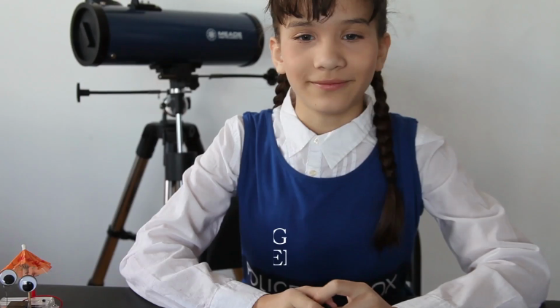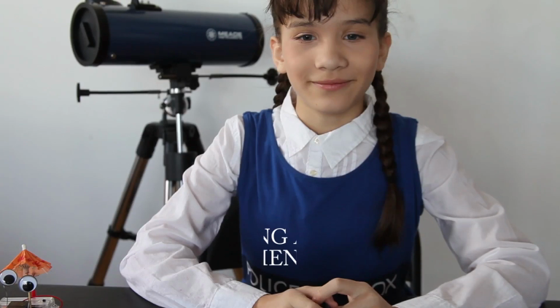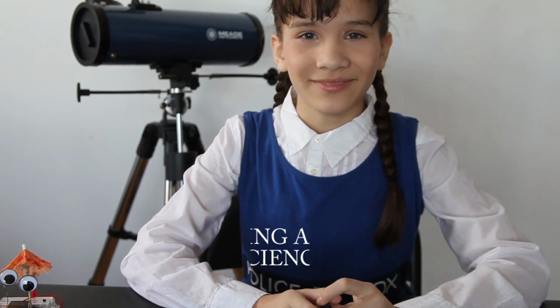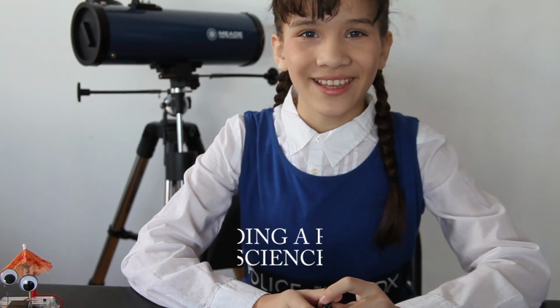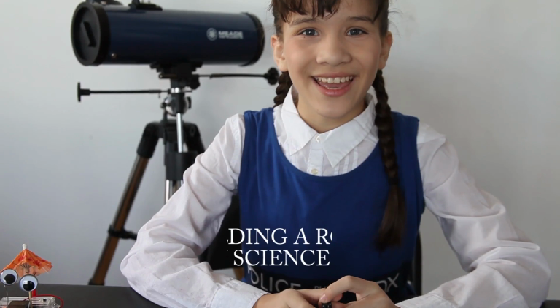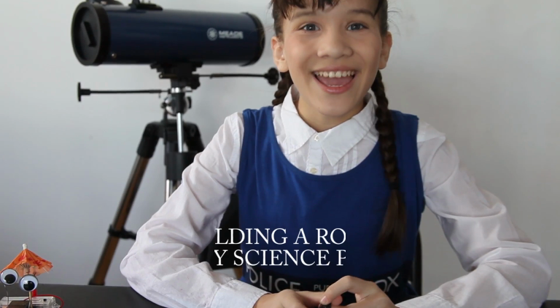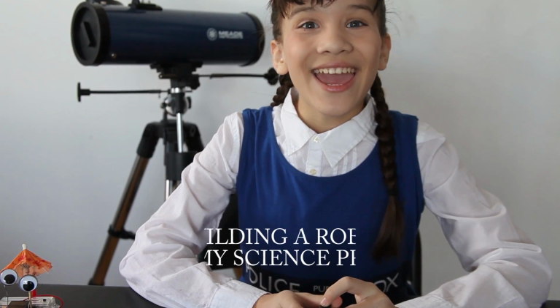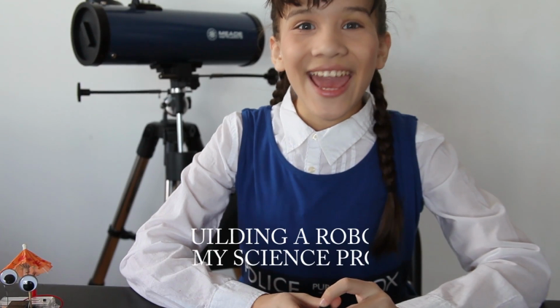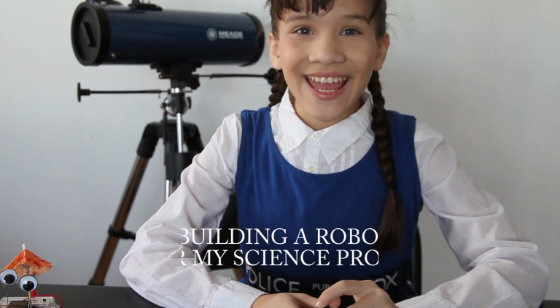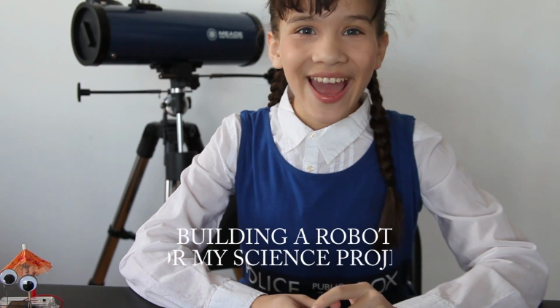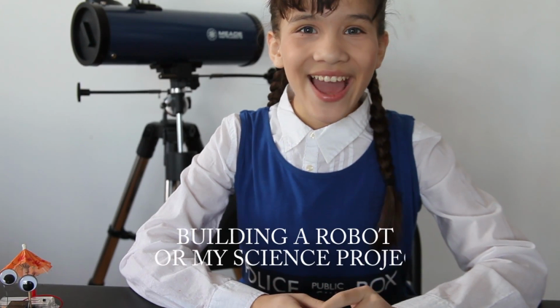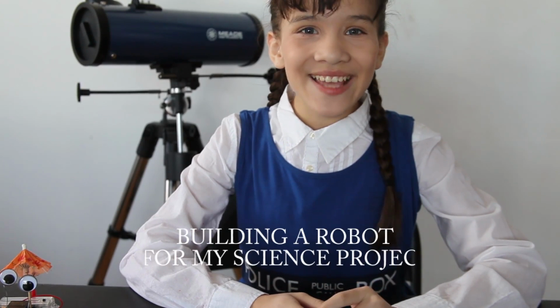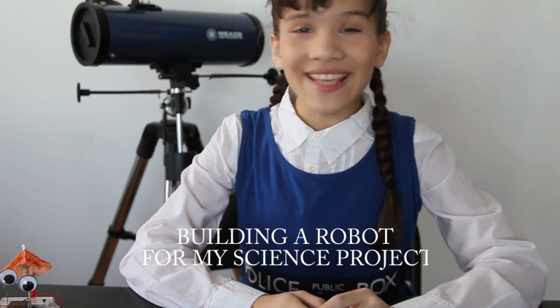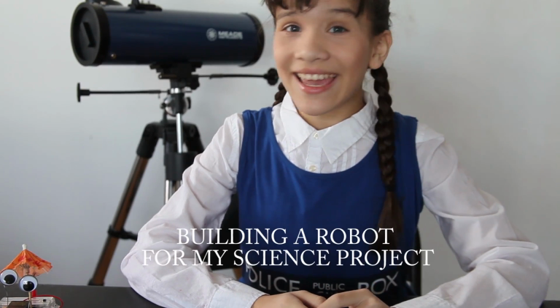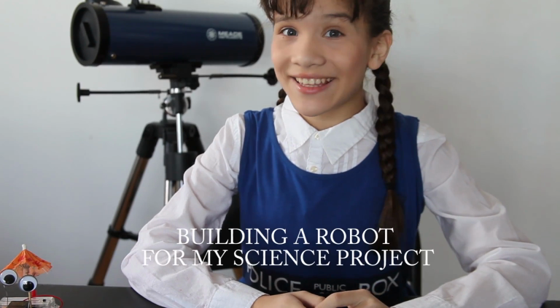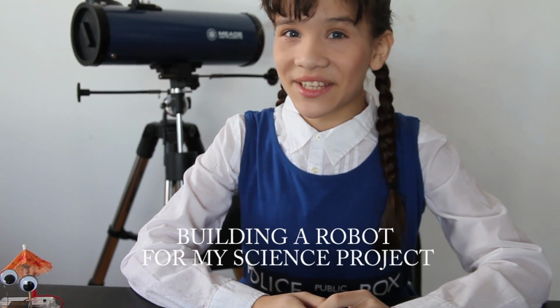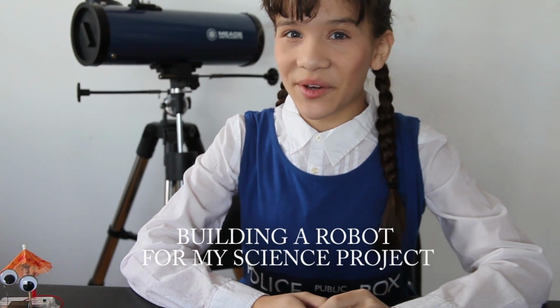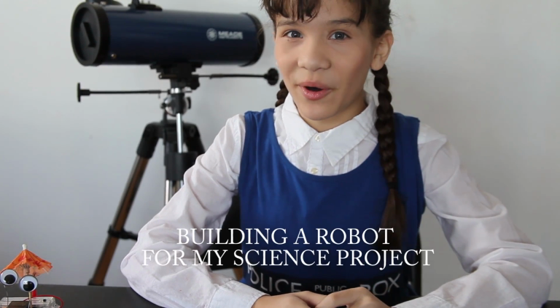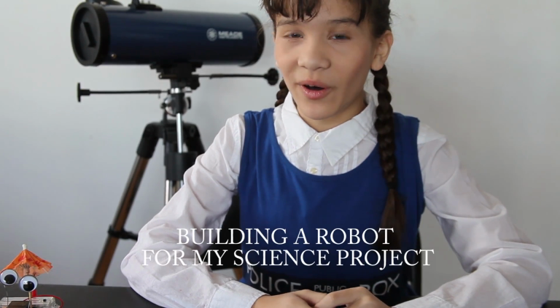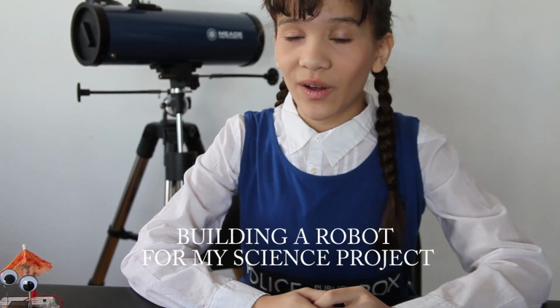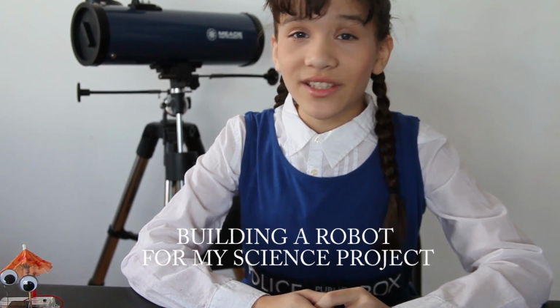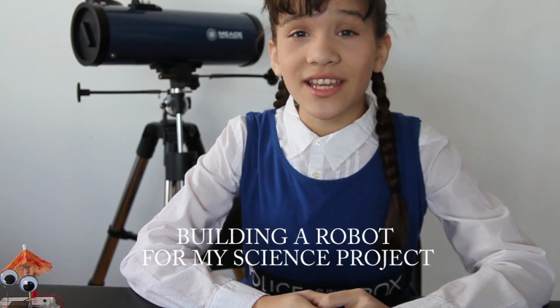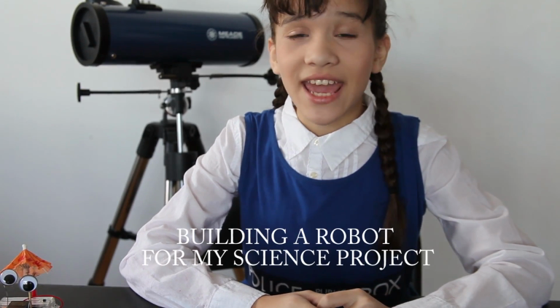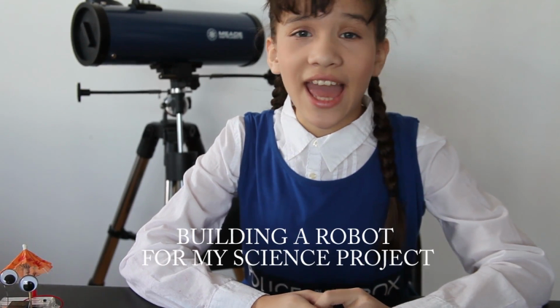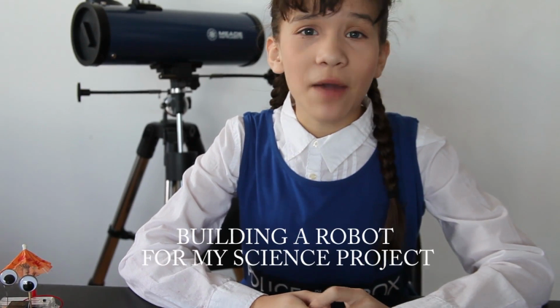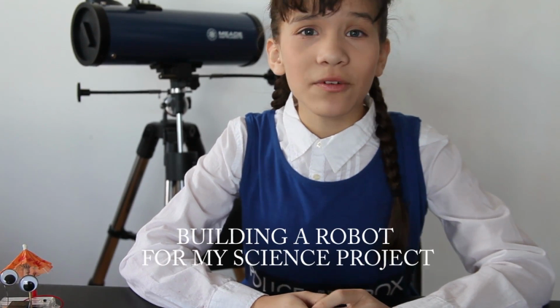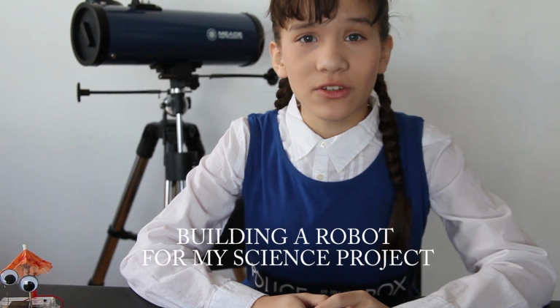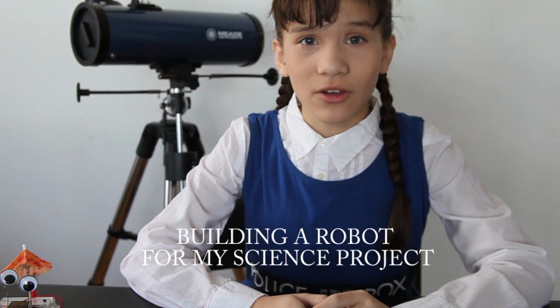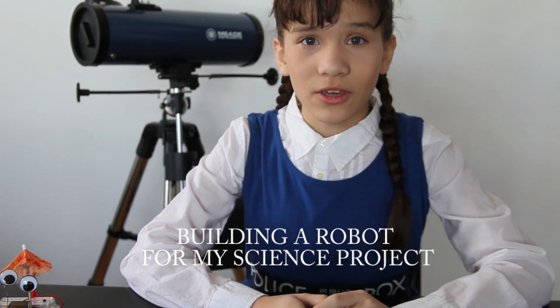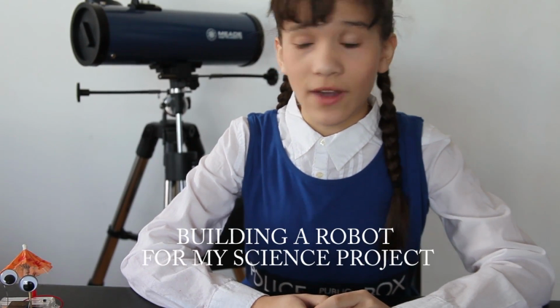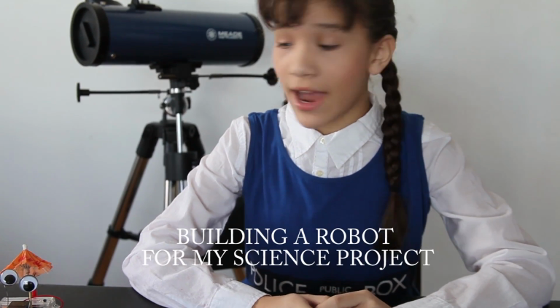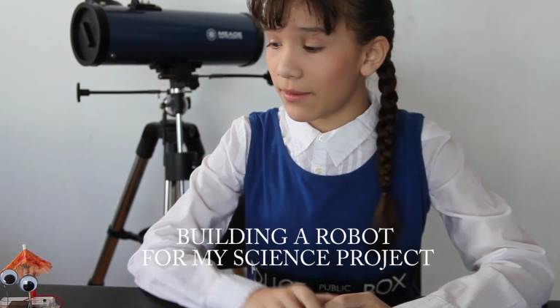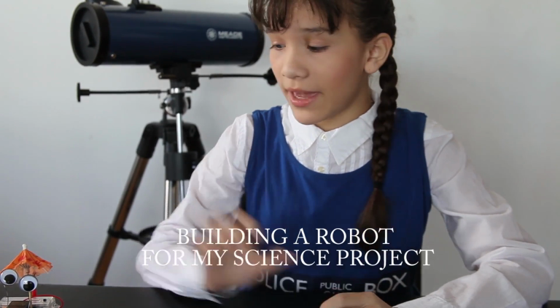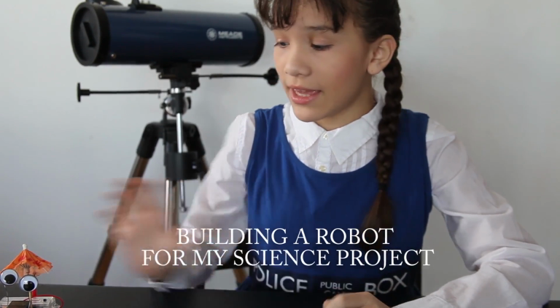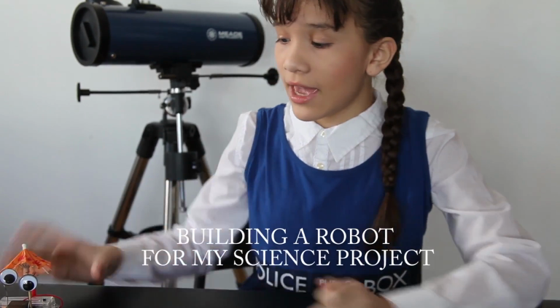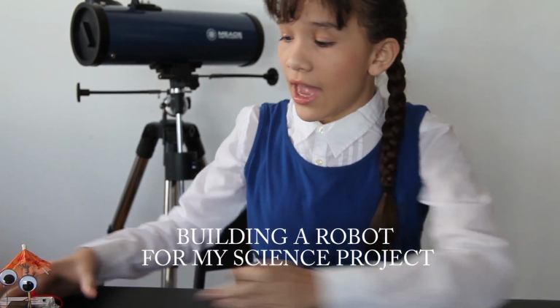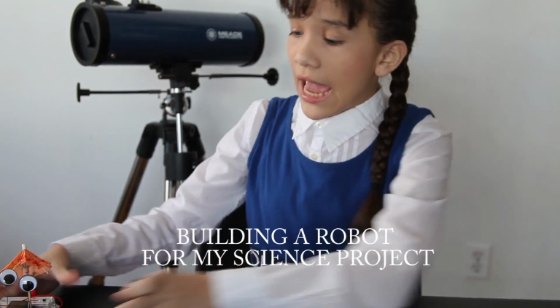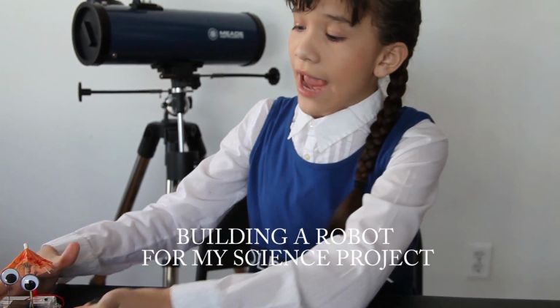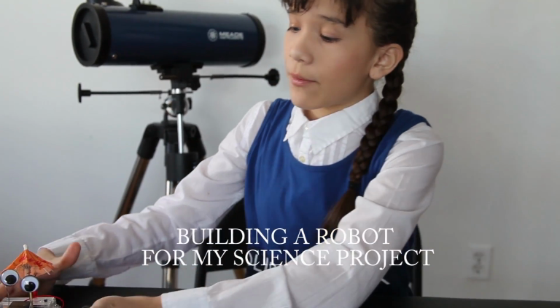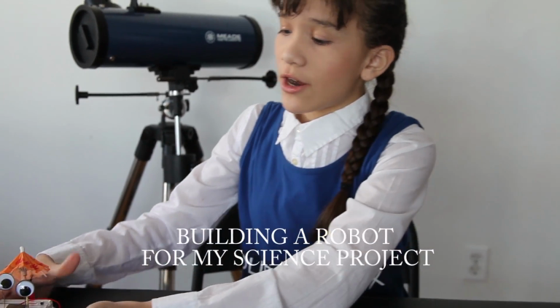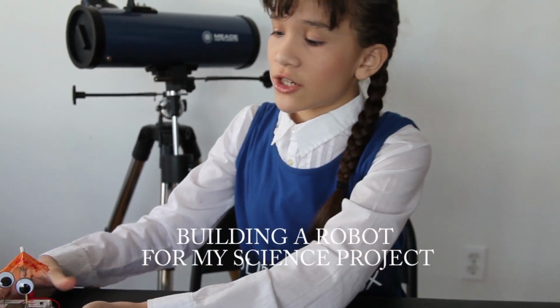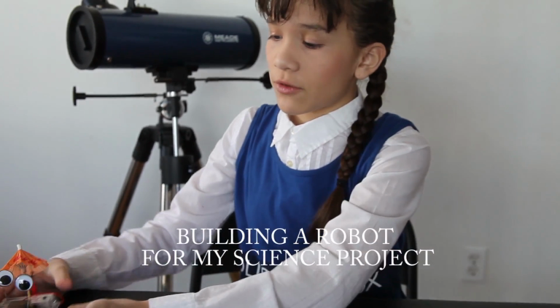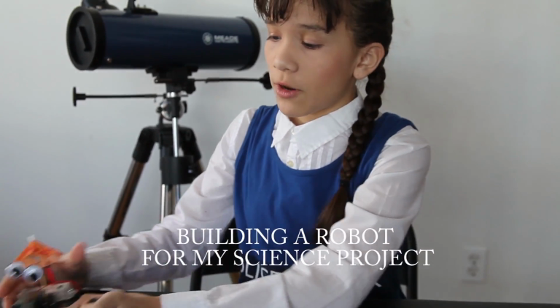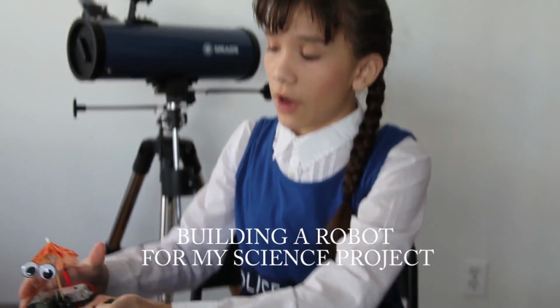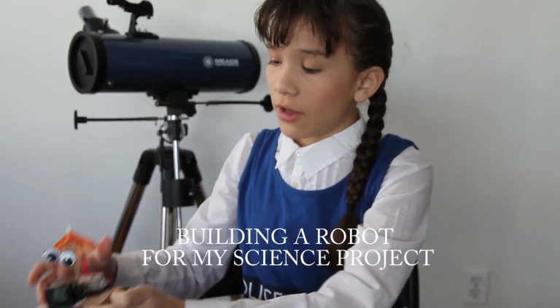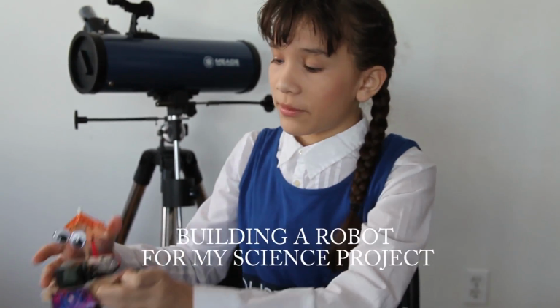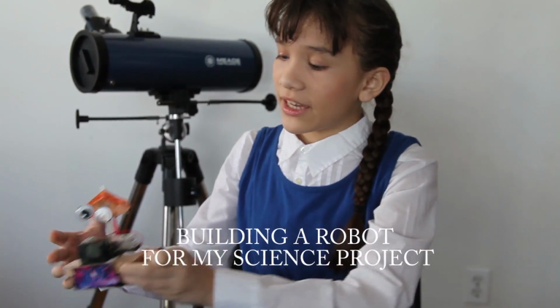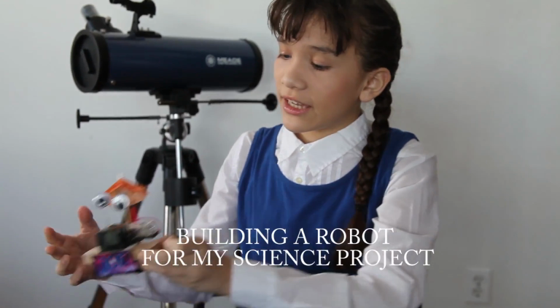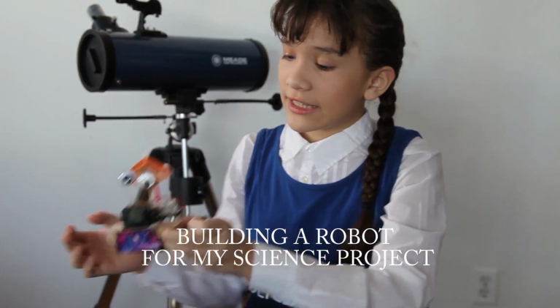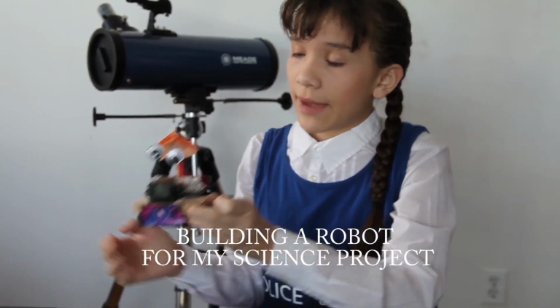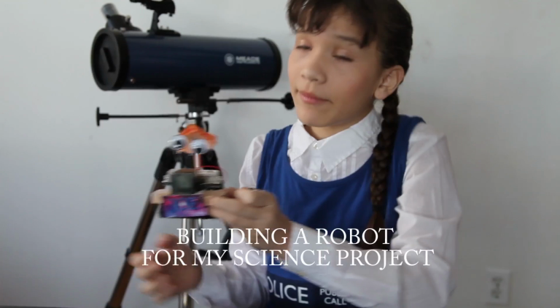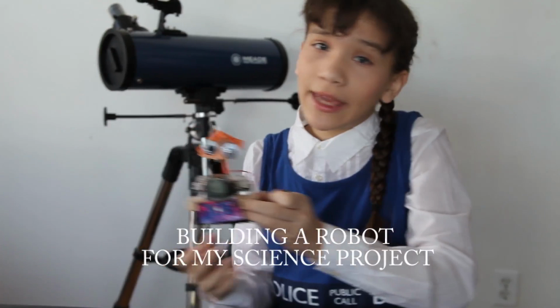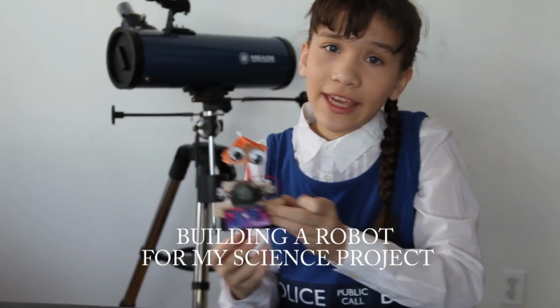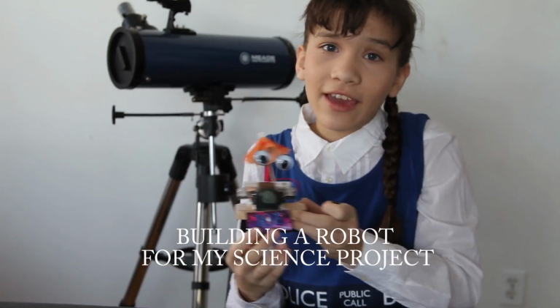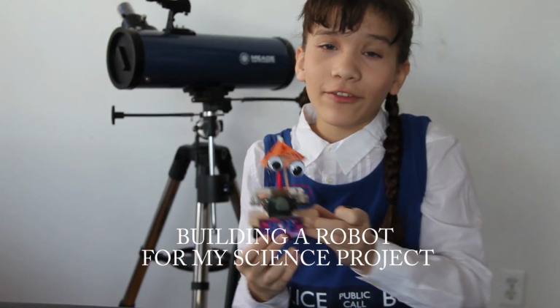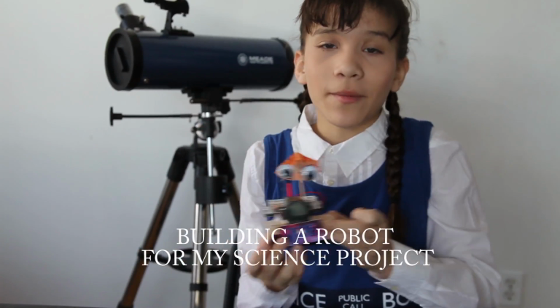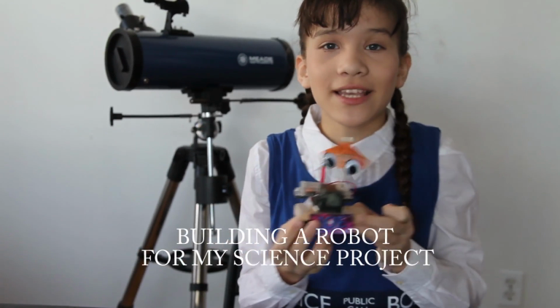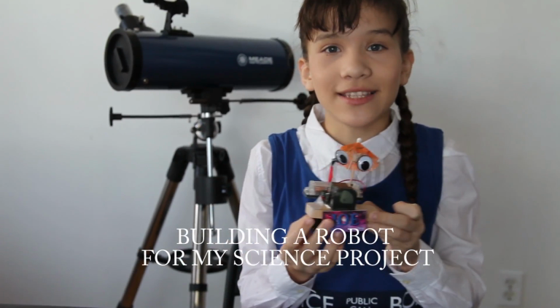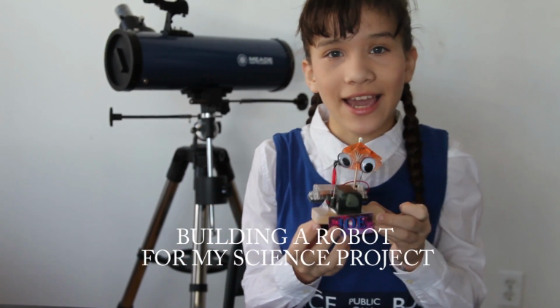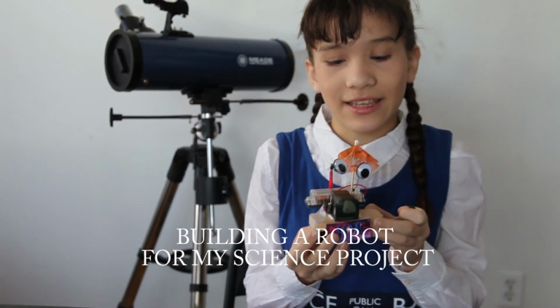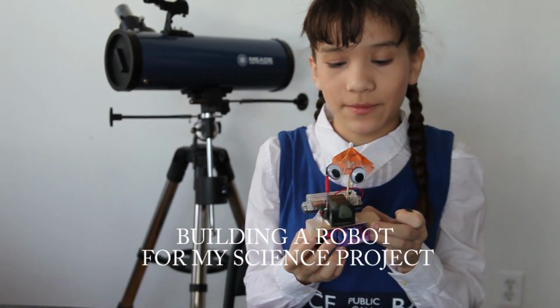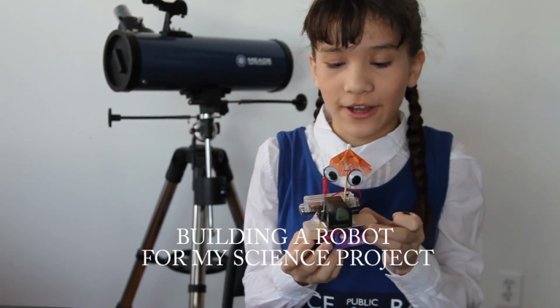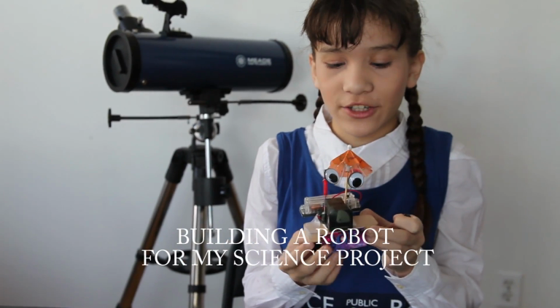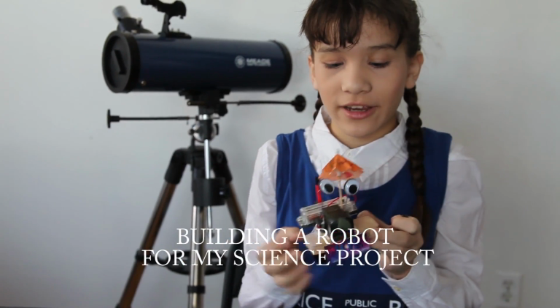Hey guys, it's Nicole. Today I will show you how to make a brush robot because I'm making it for my science project.